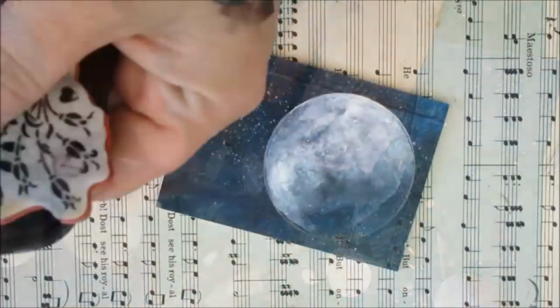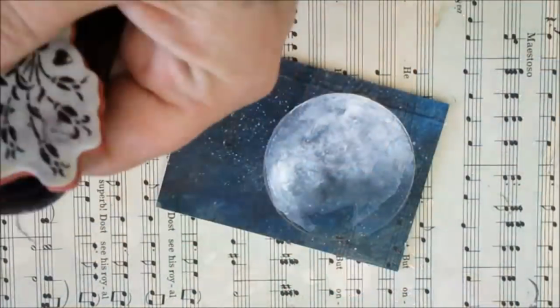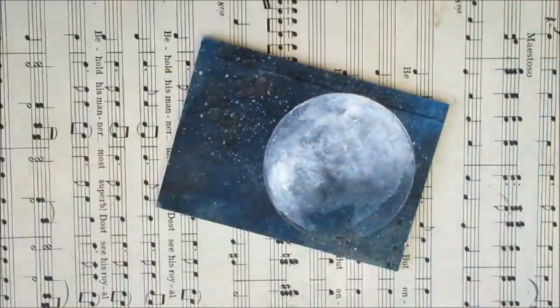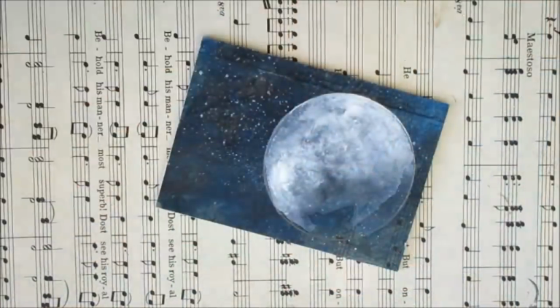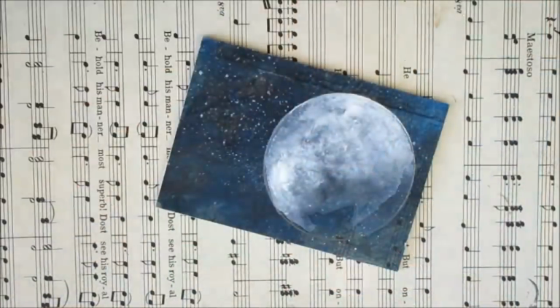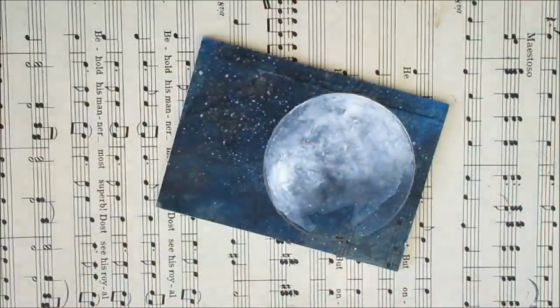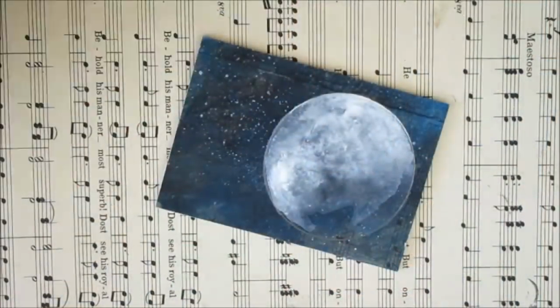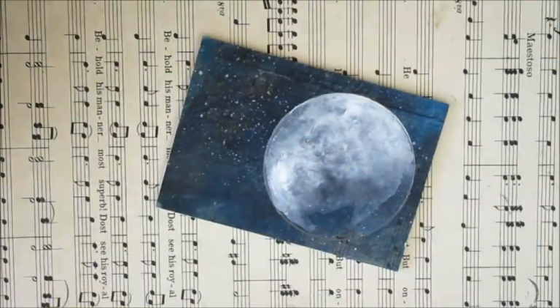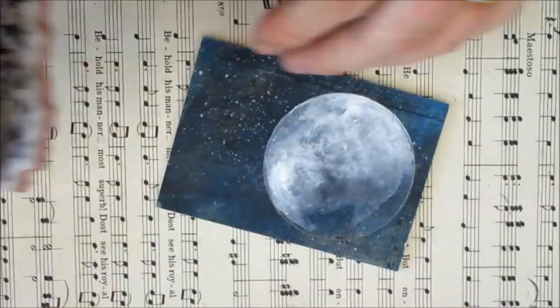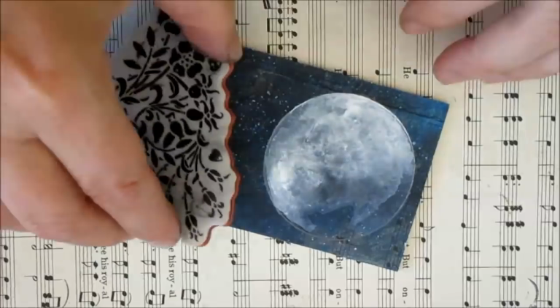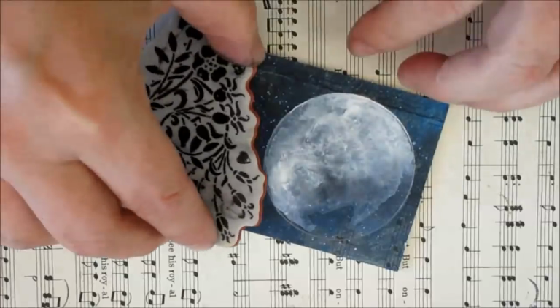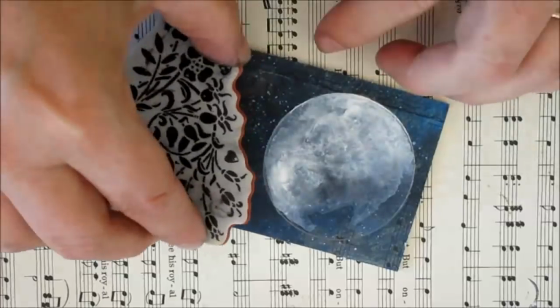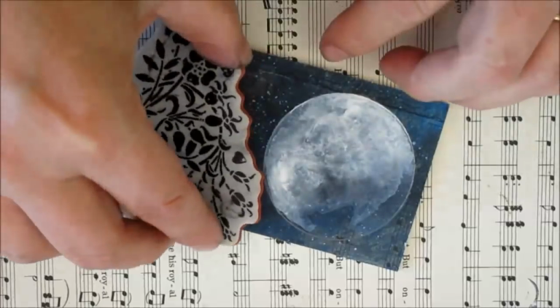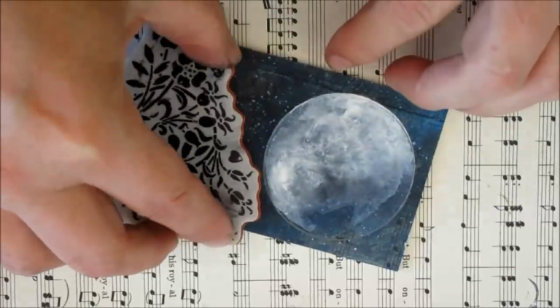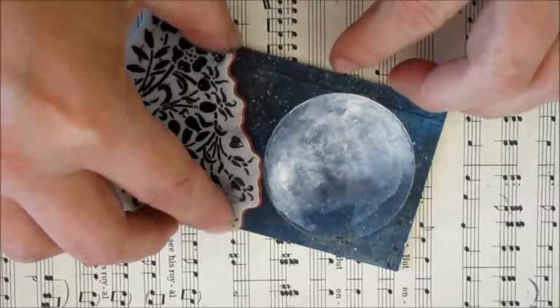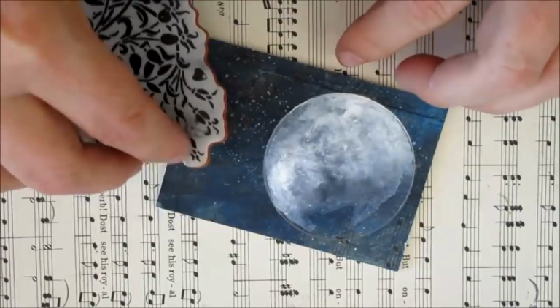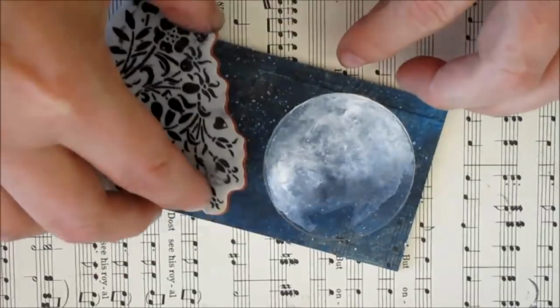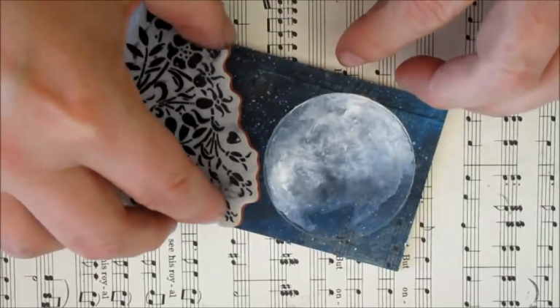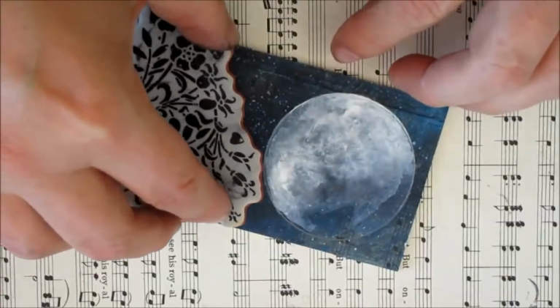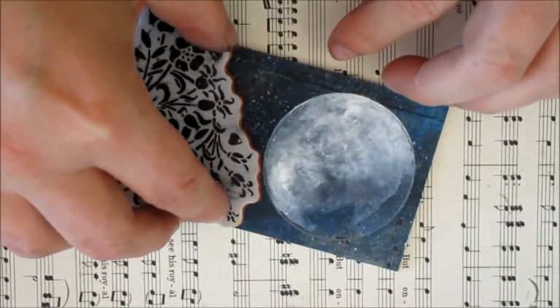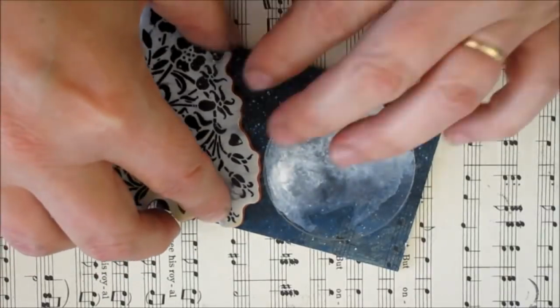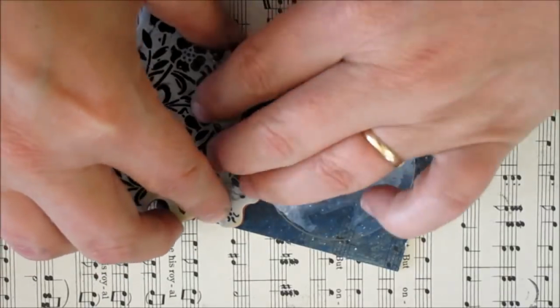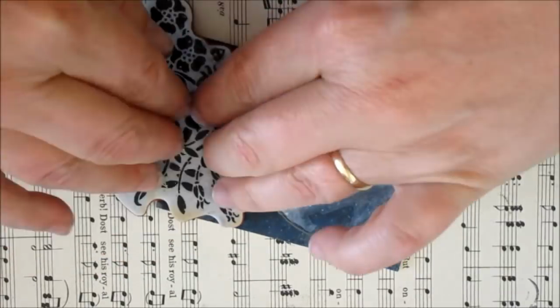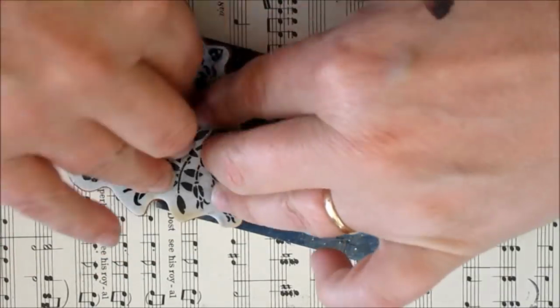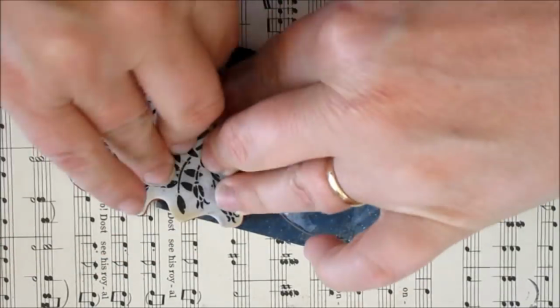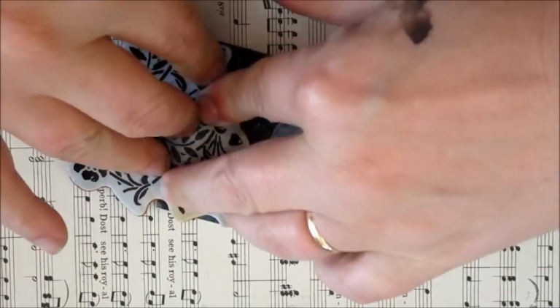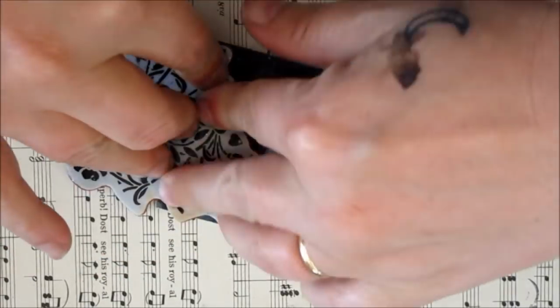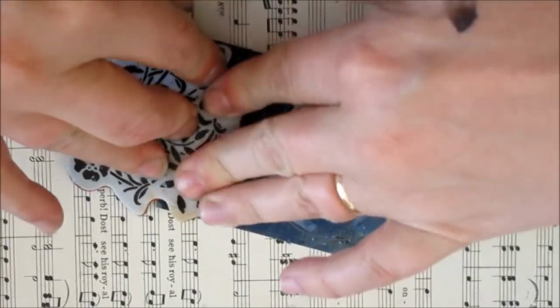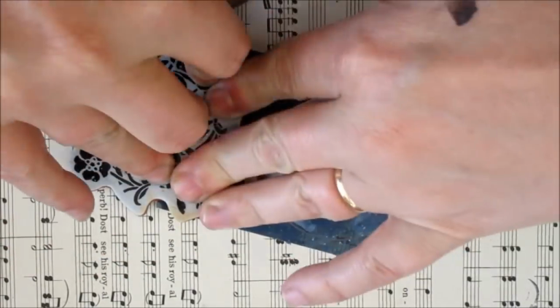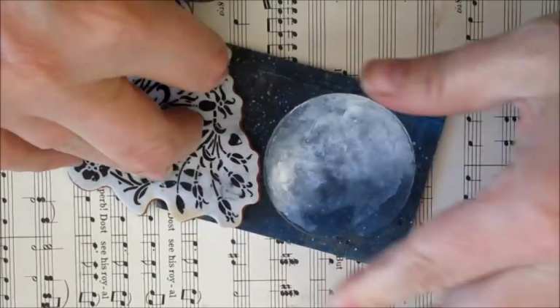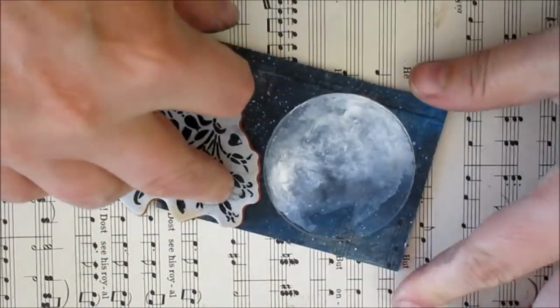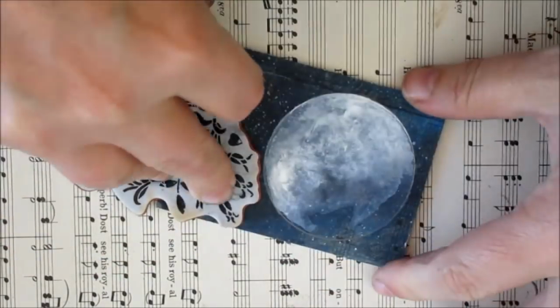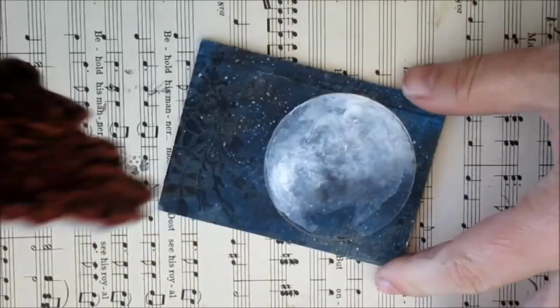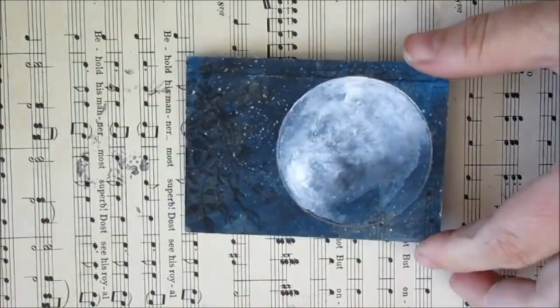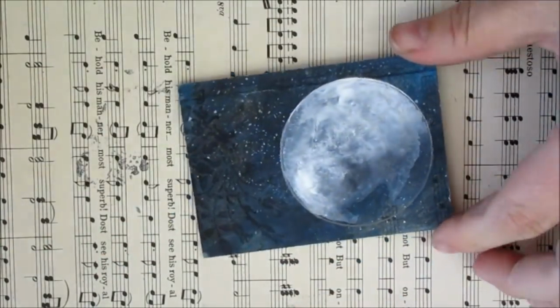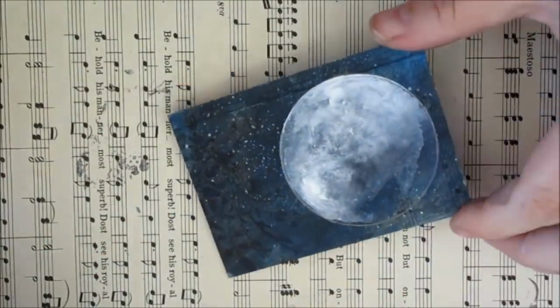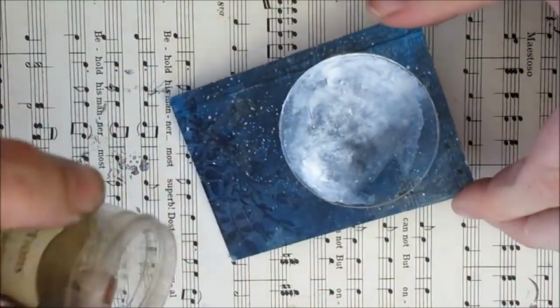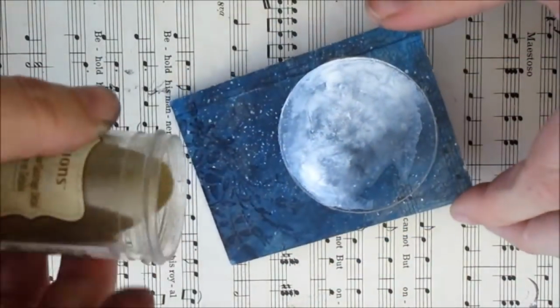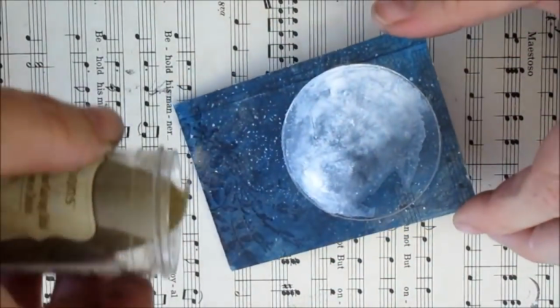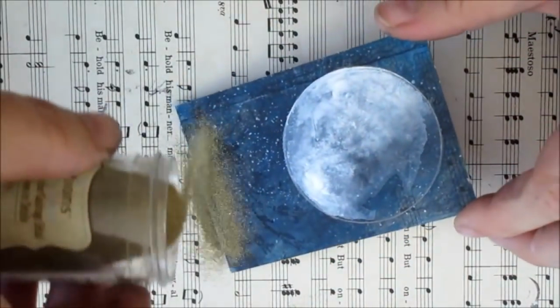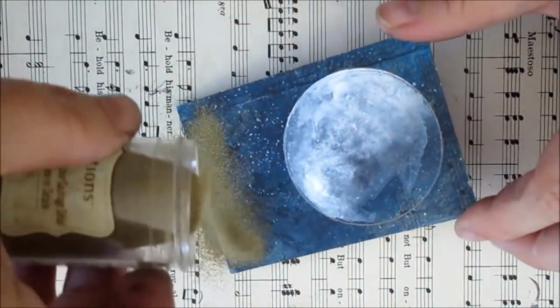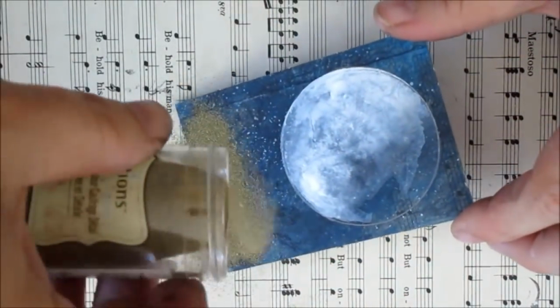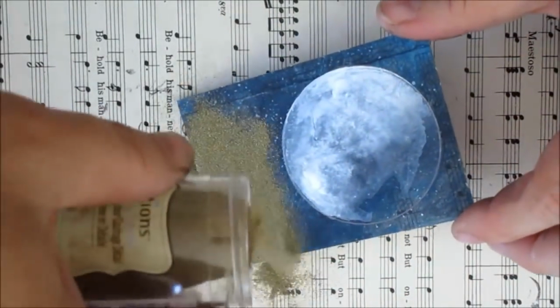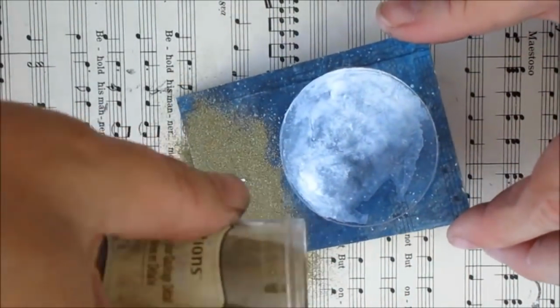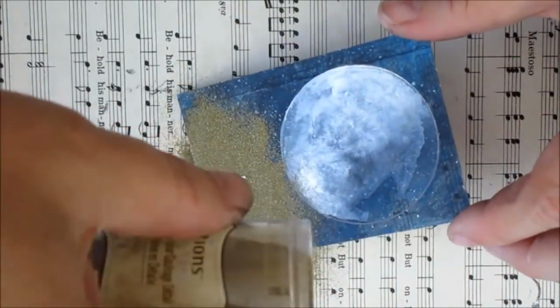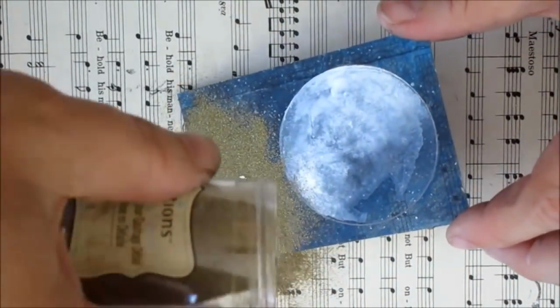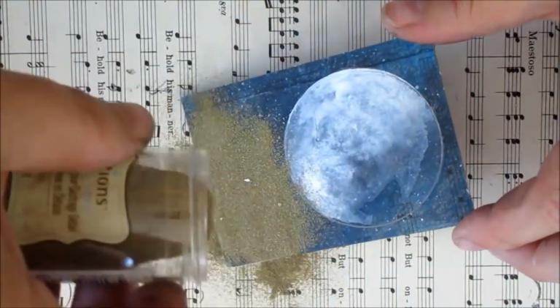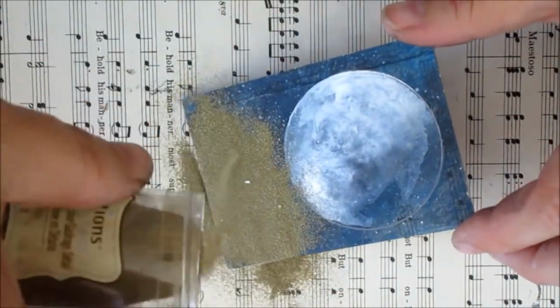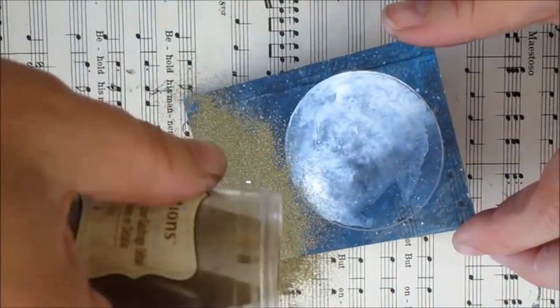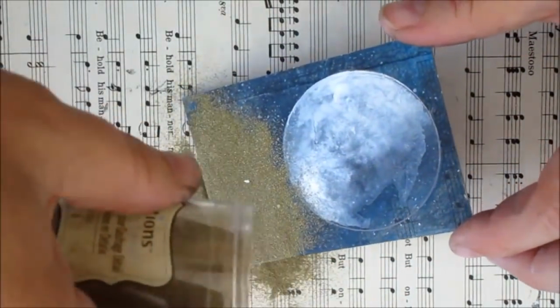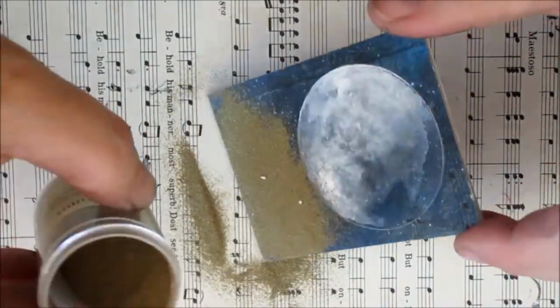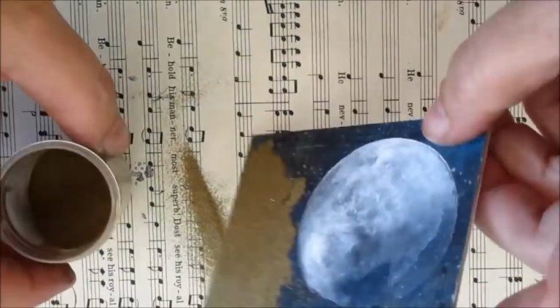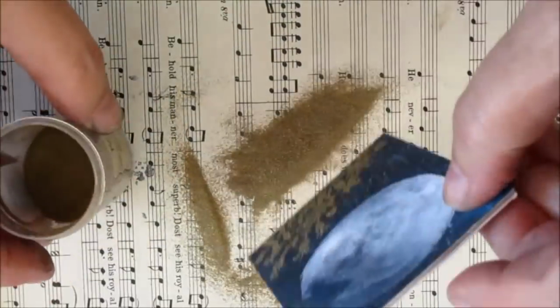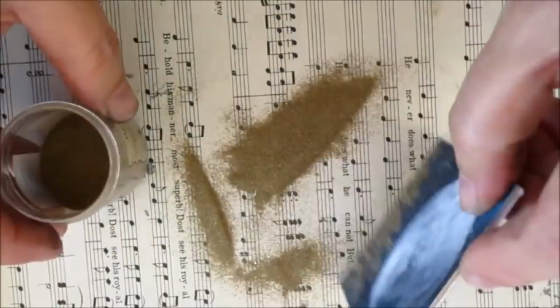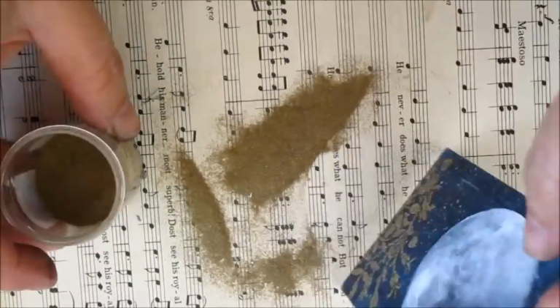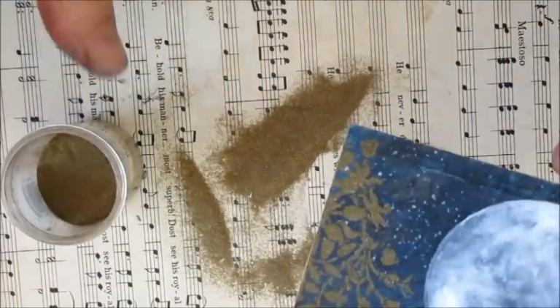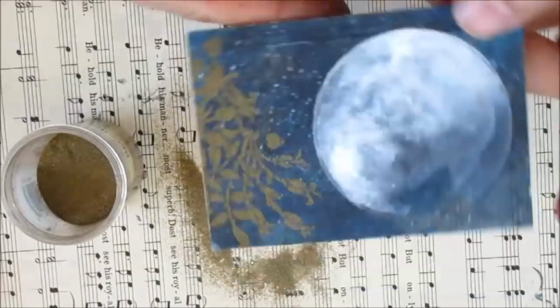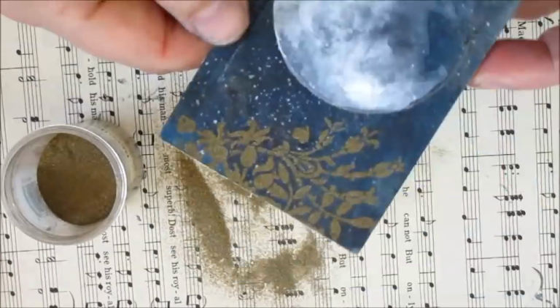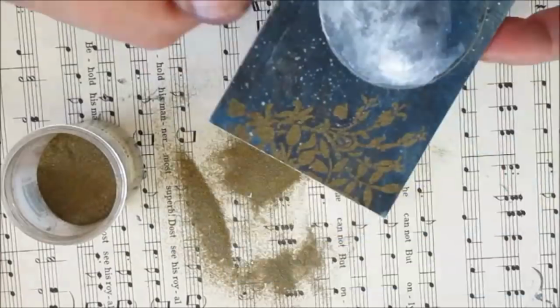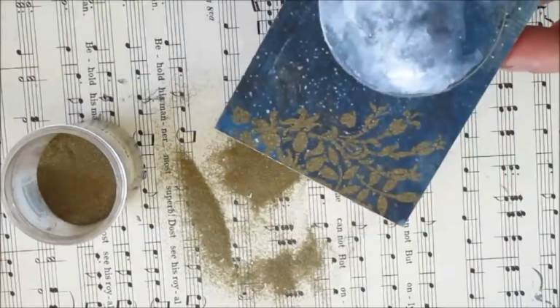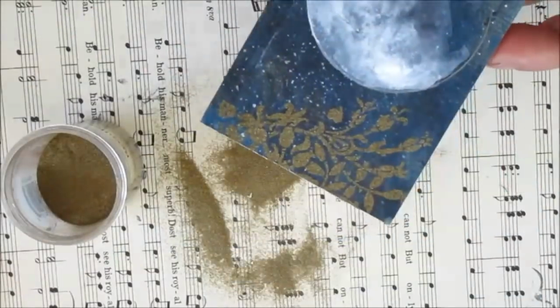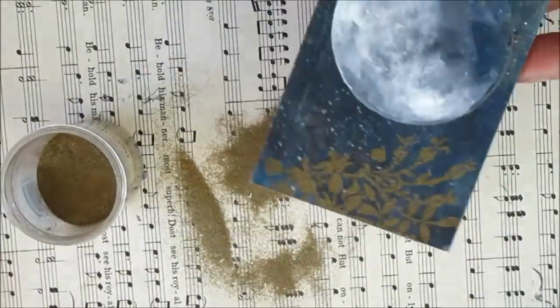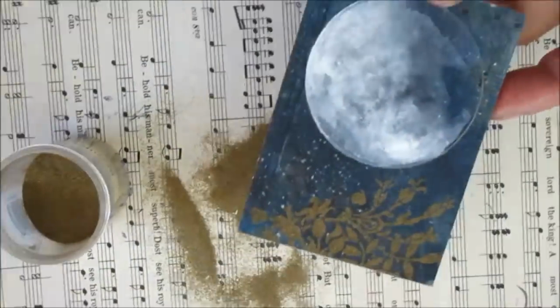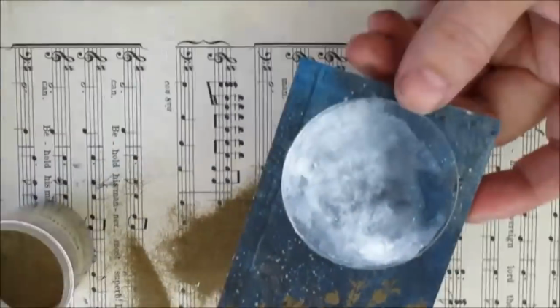A floral stamp with a dusting of gold embossing powder and then a heat gun to work its magic.